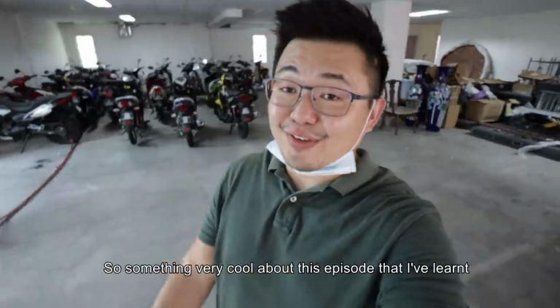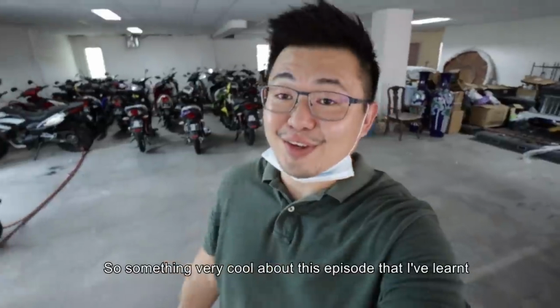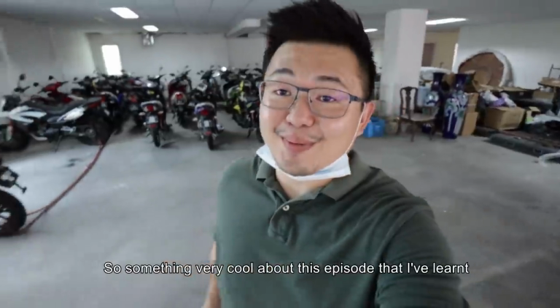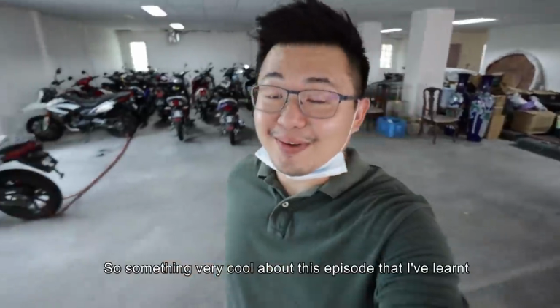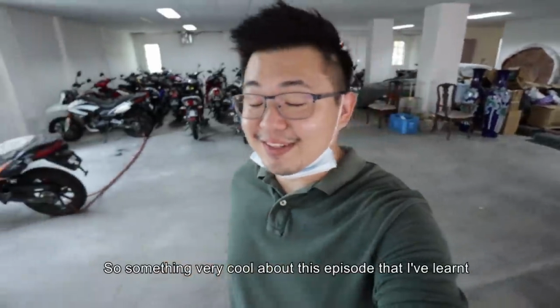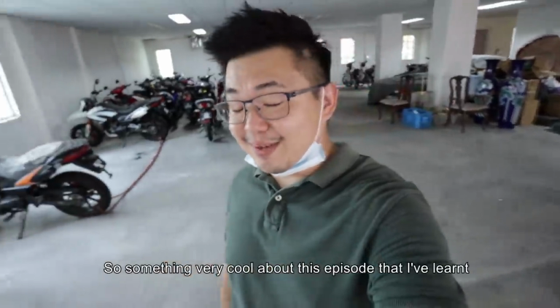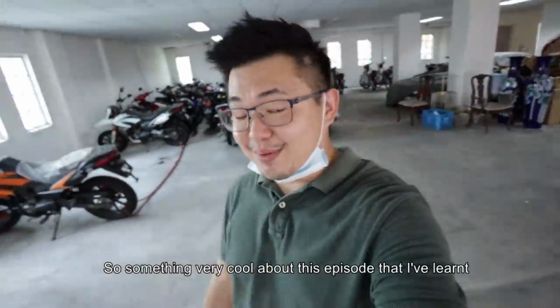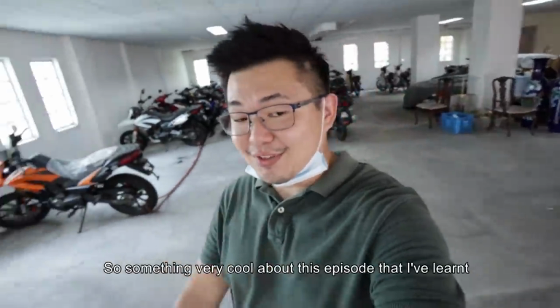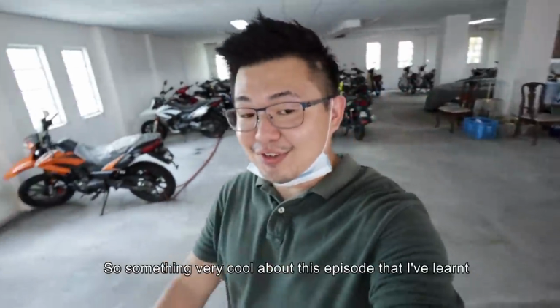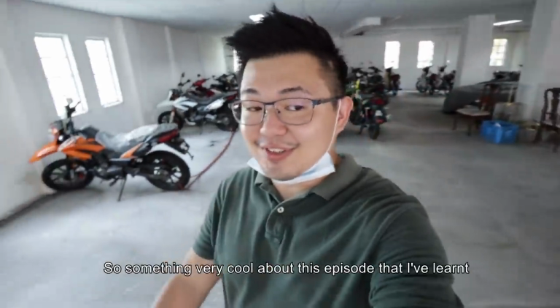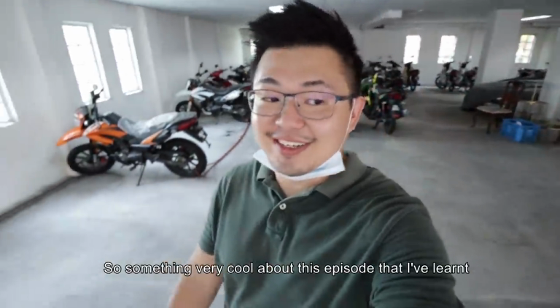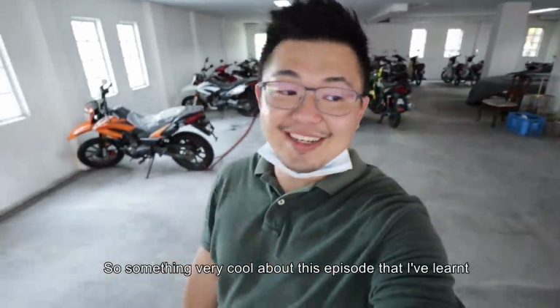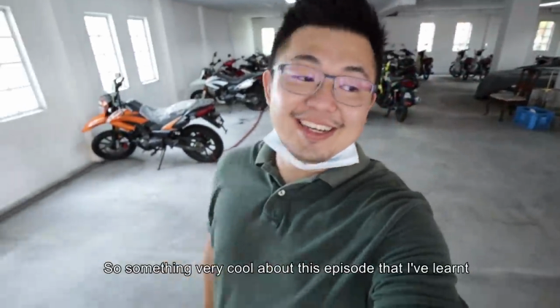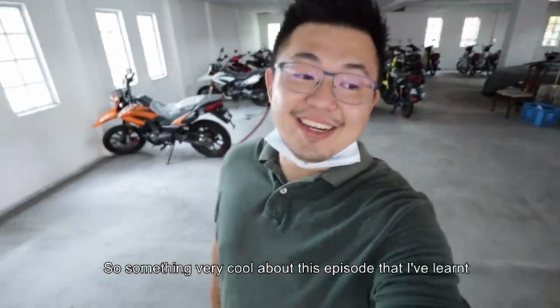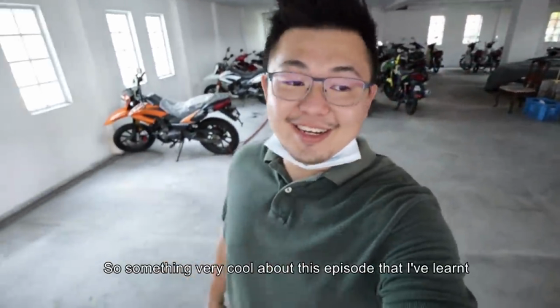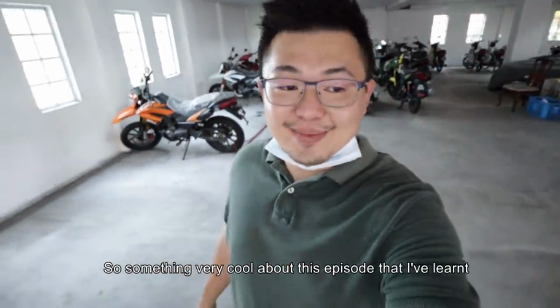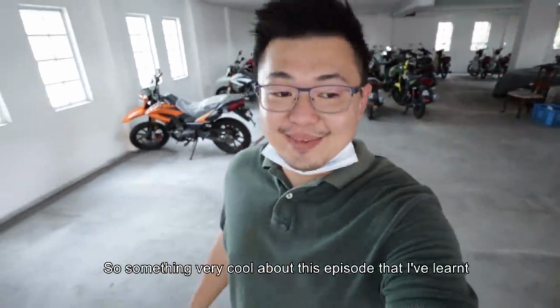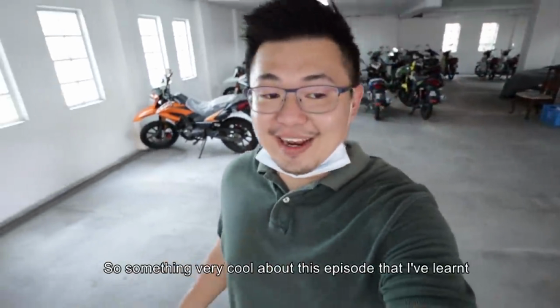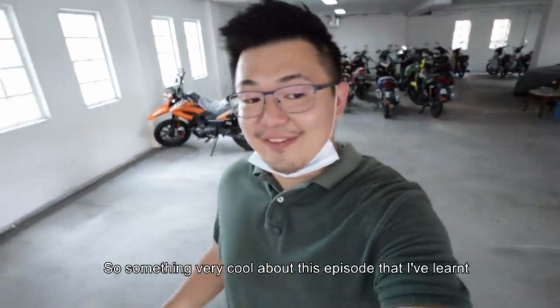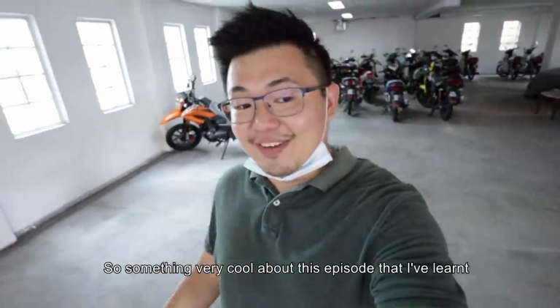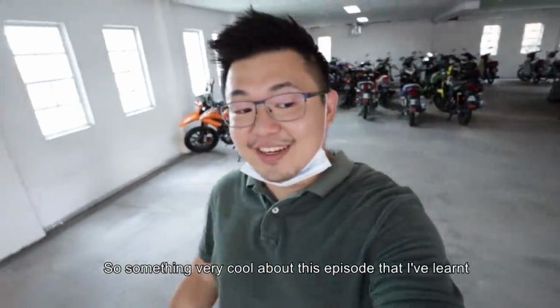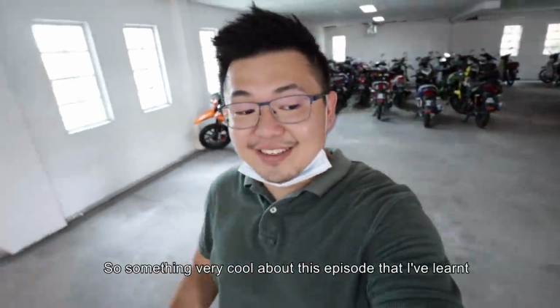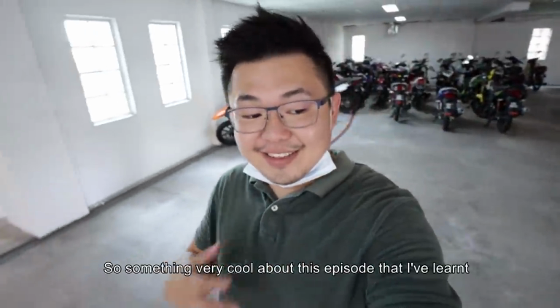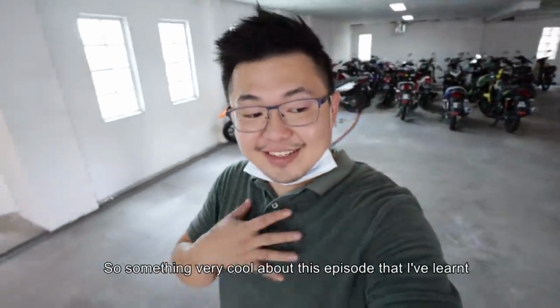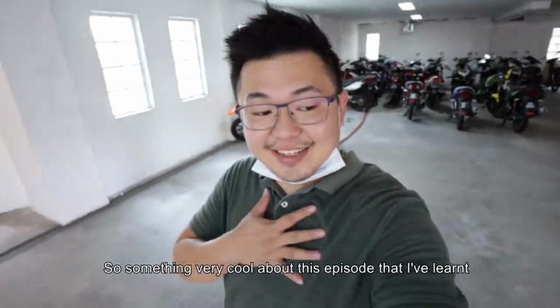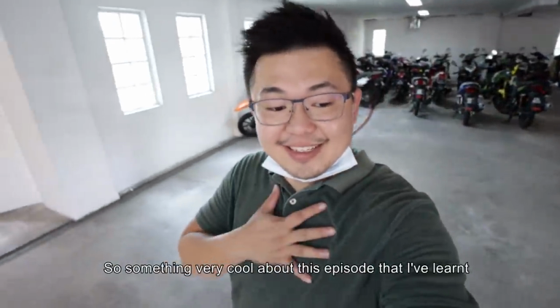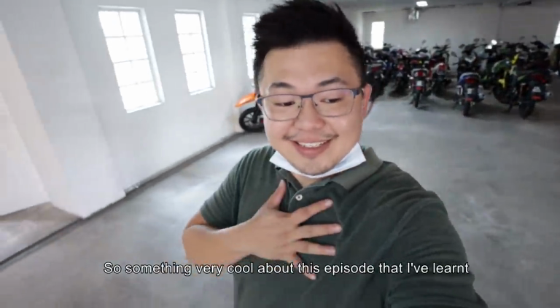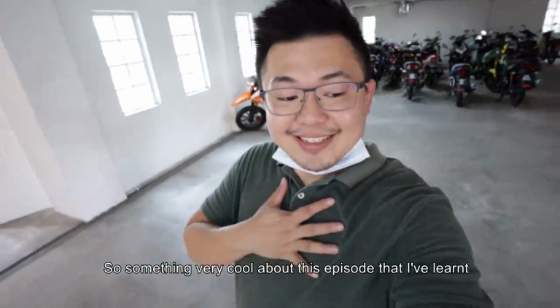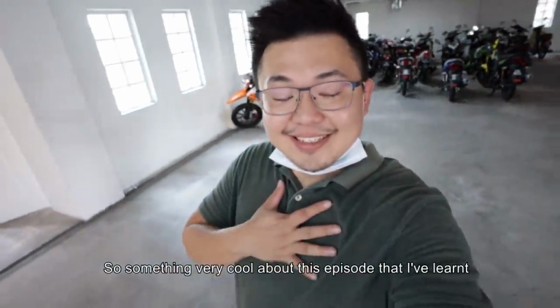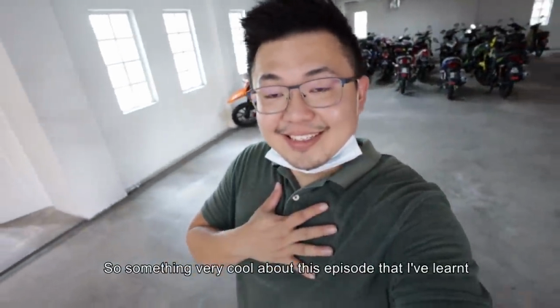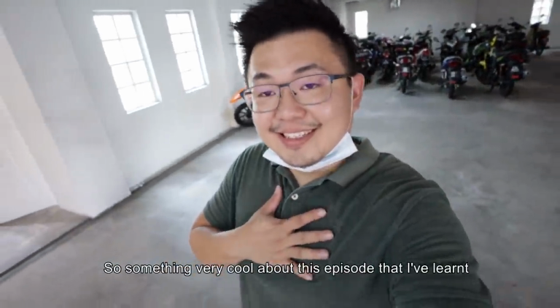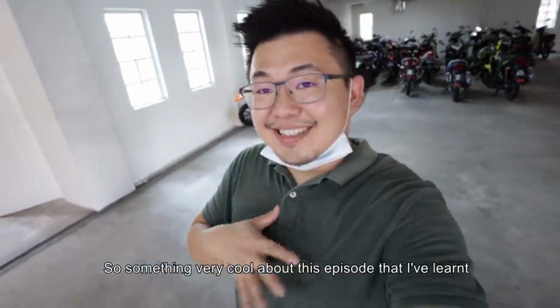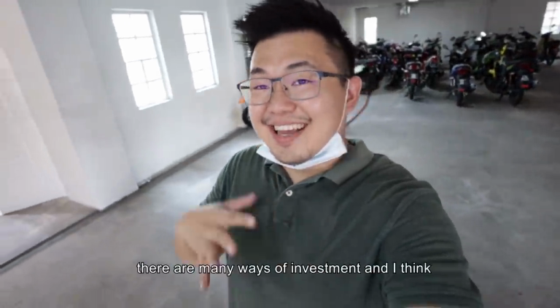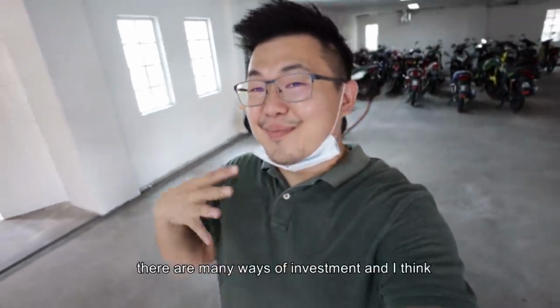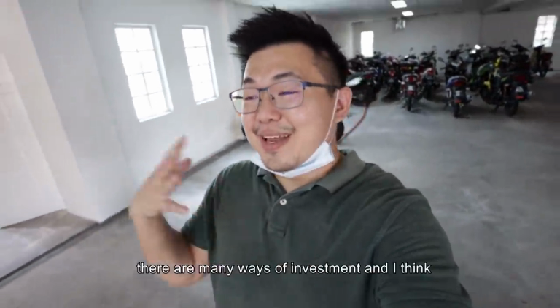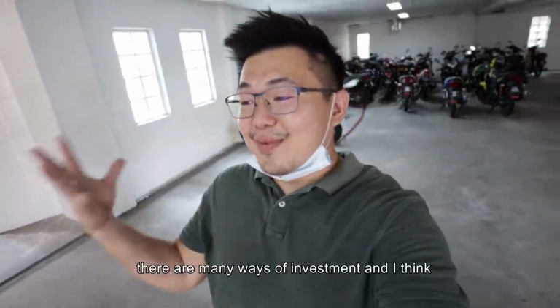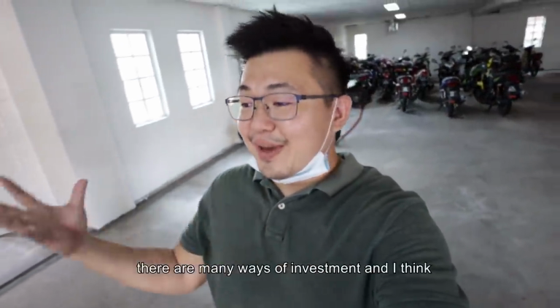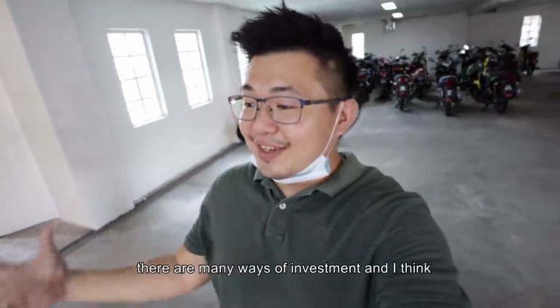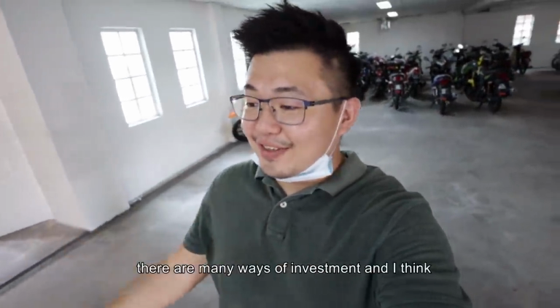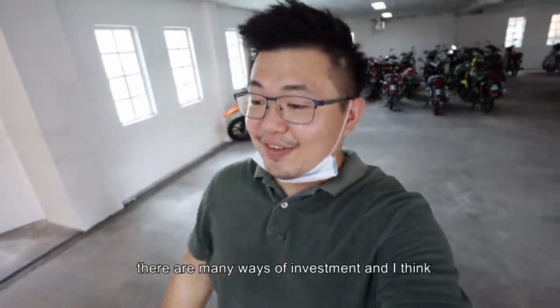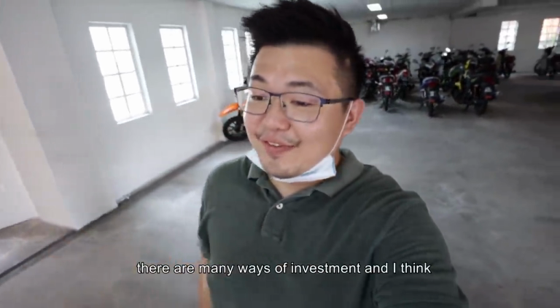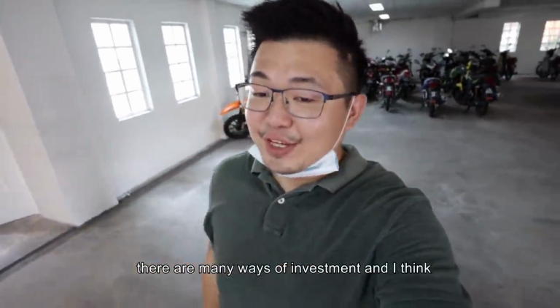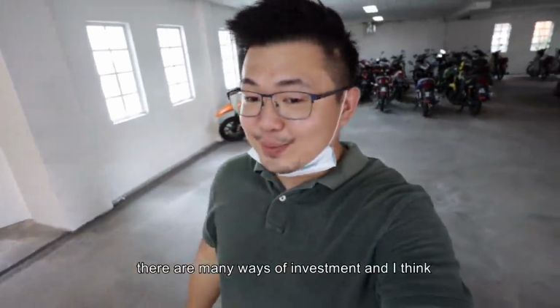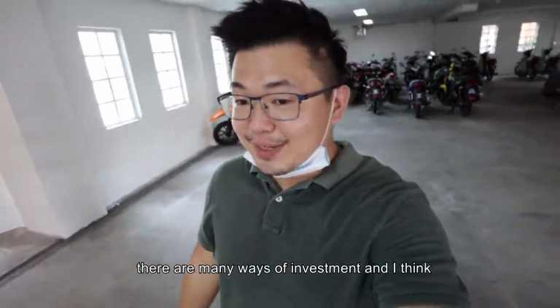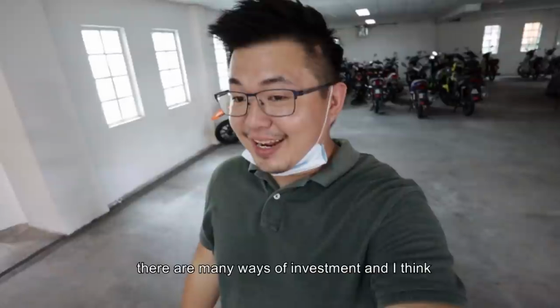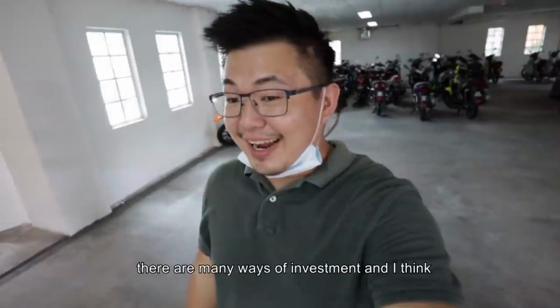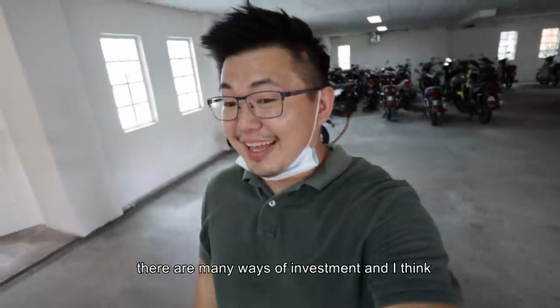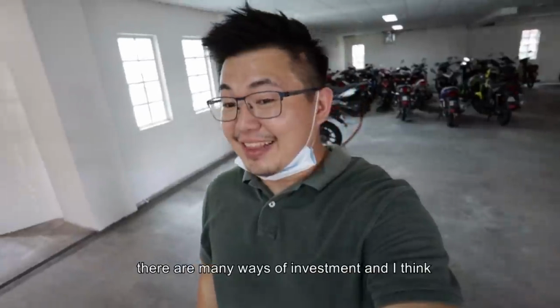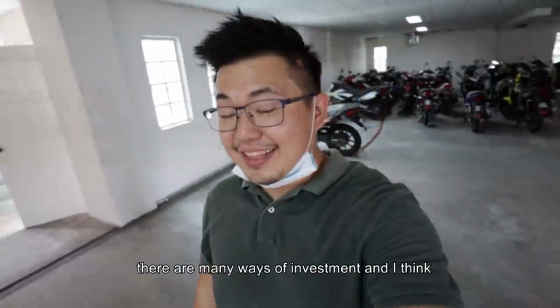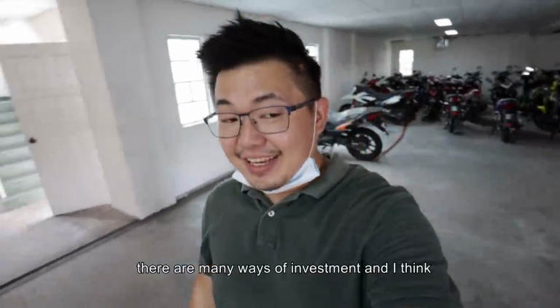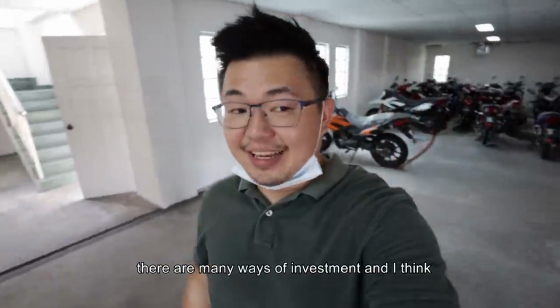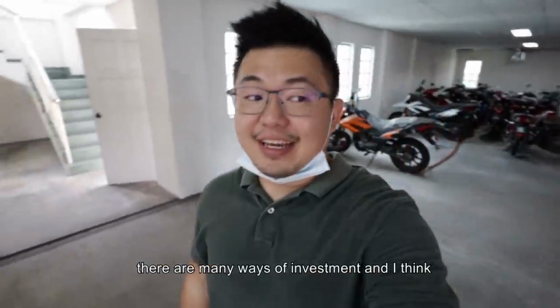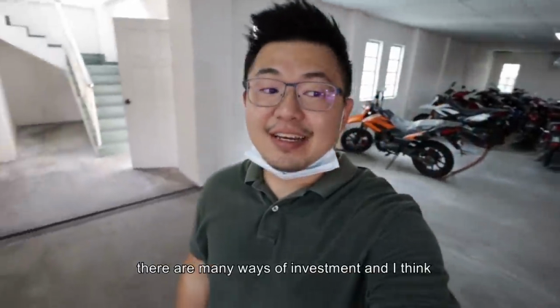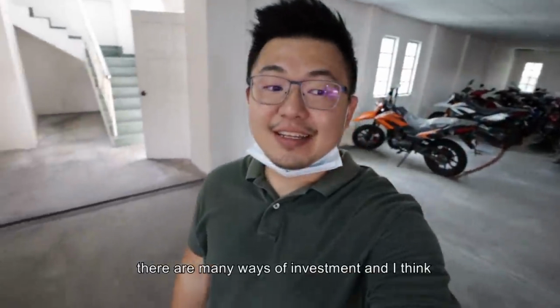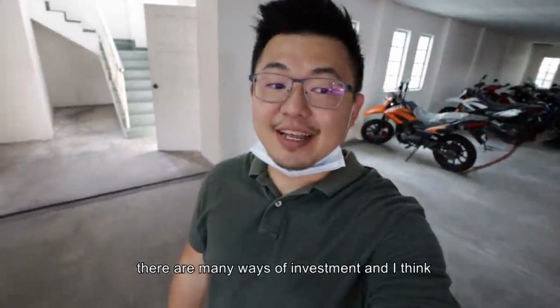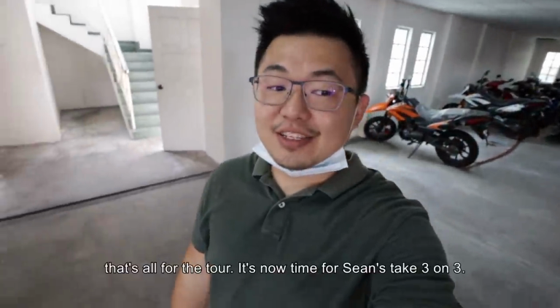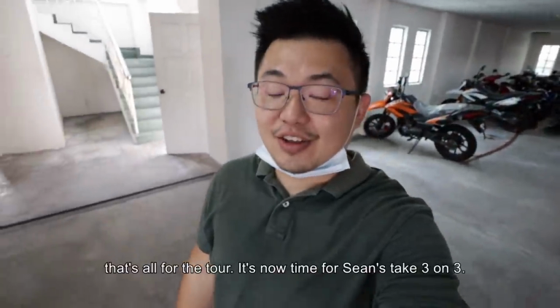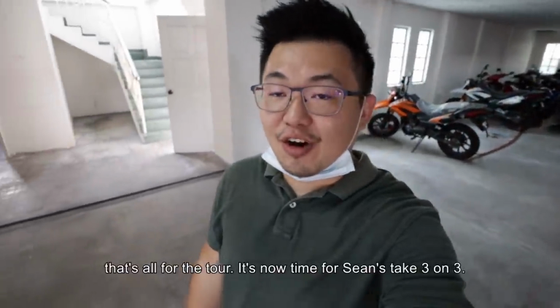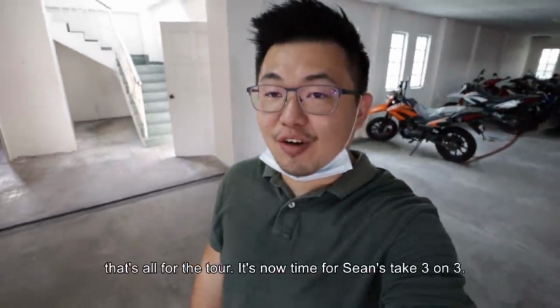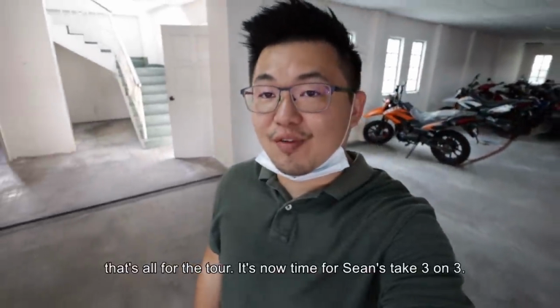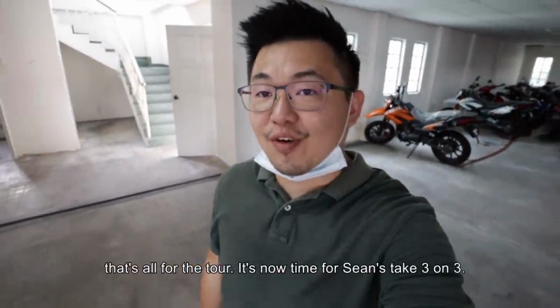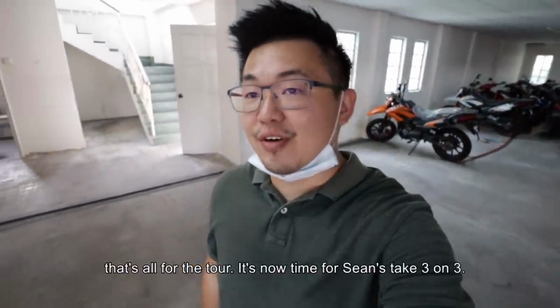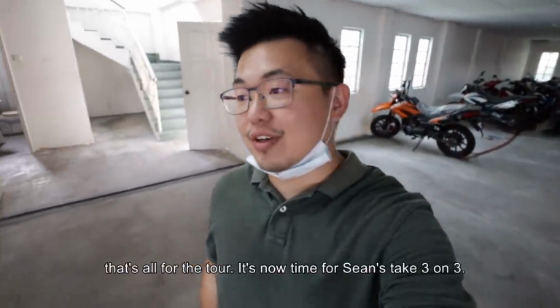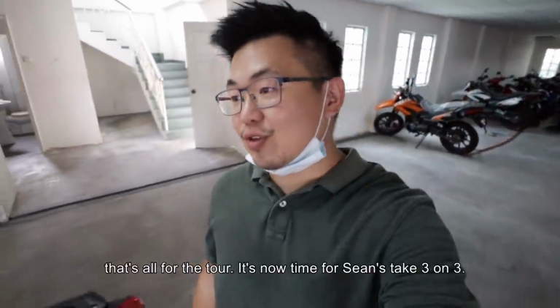Something fun about this episode — if you look at all these motorbikes right now, those number plates all together are worth more than this particular building. There are many ways of investment, and that's something I've learnt.